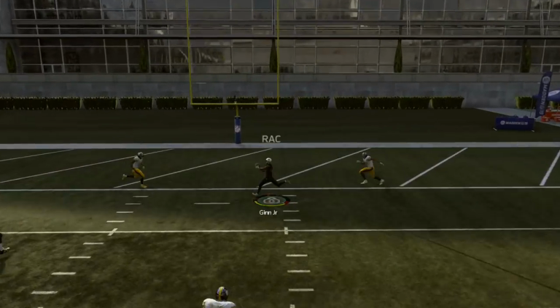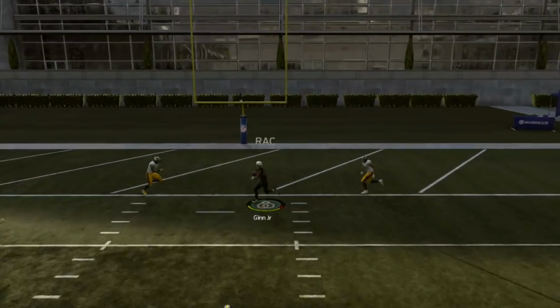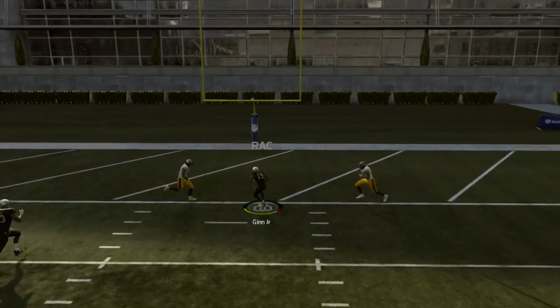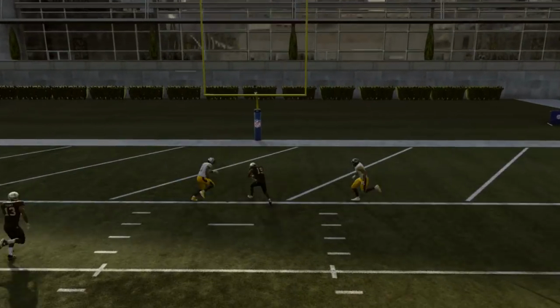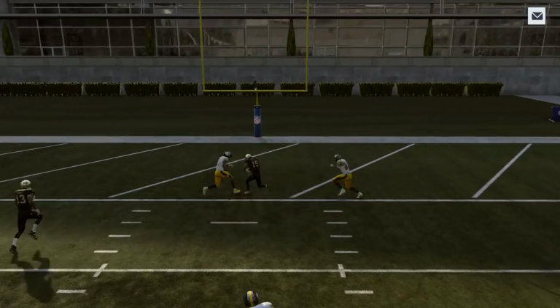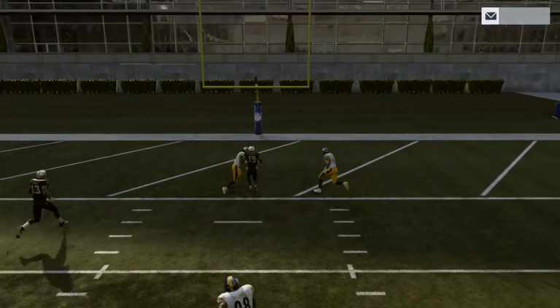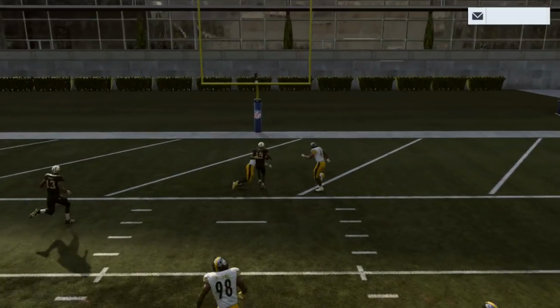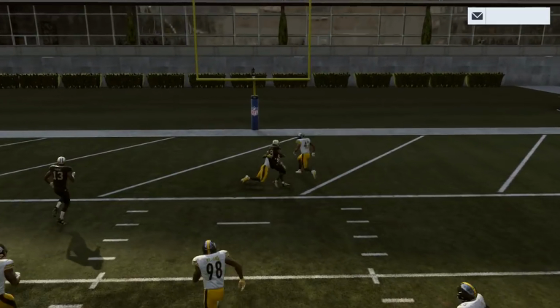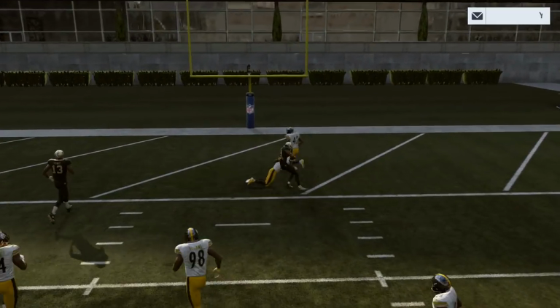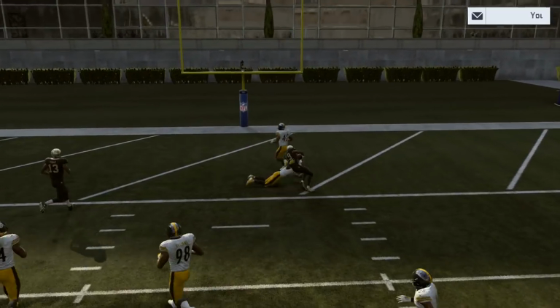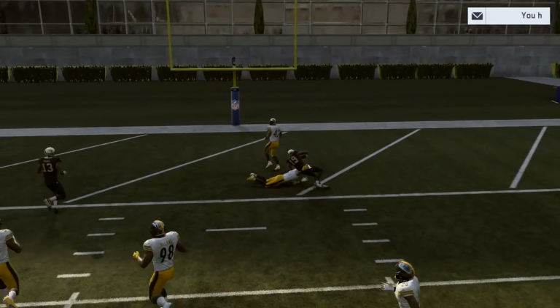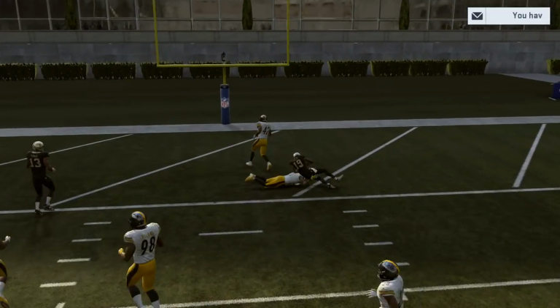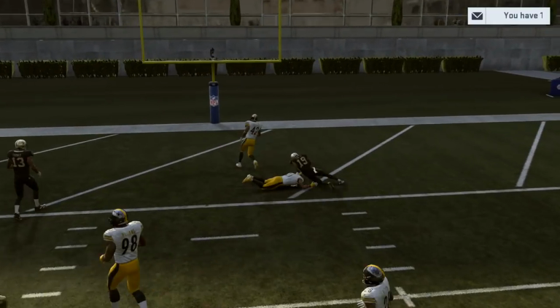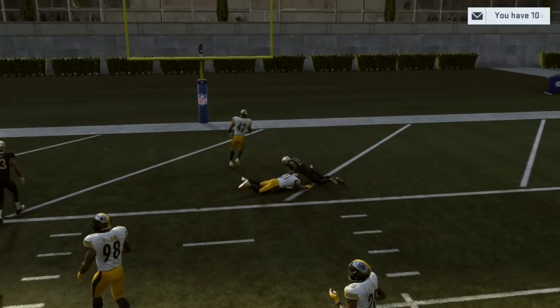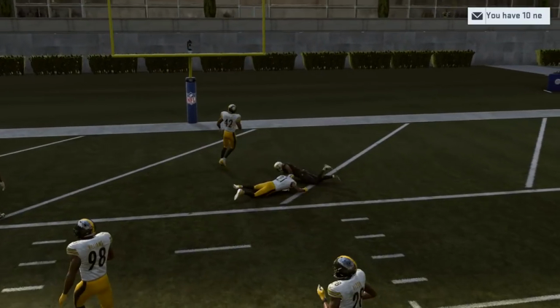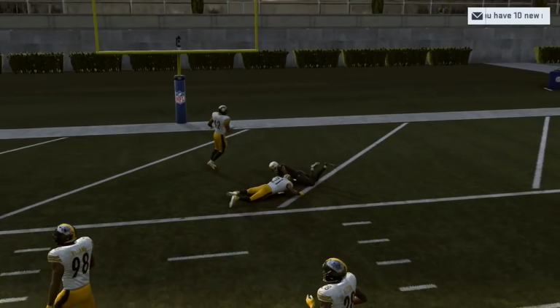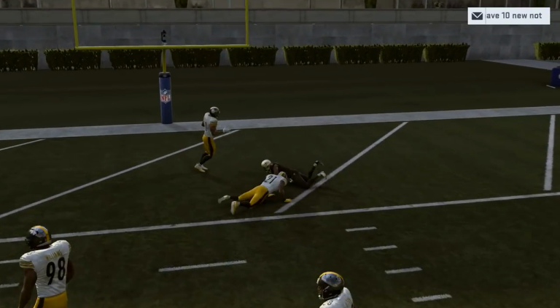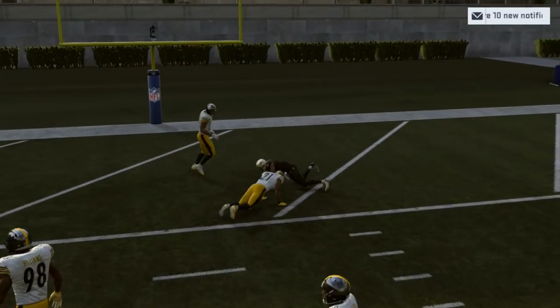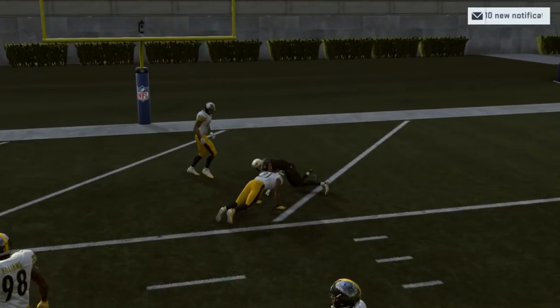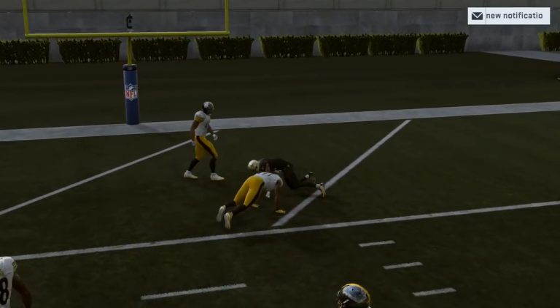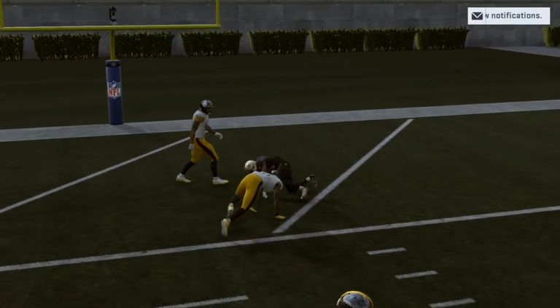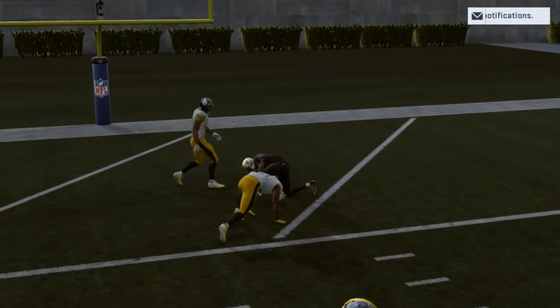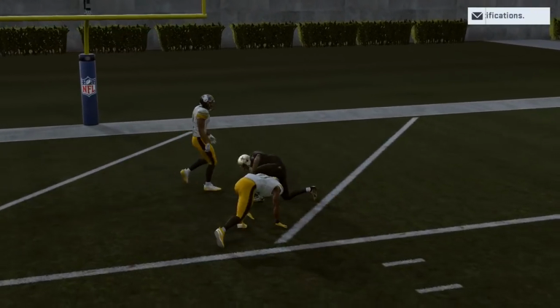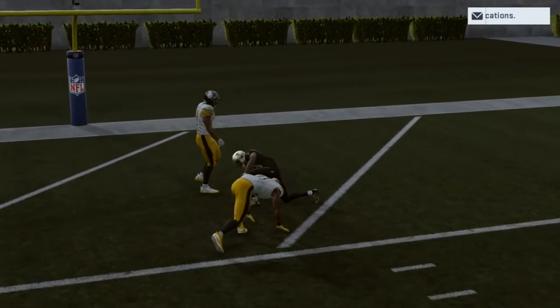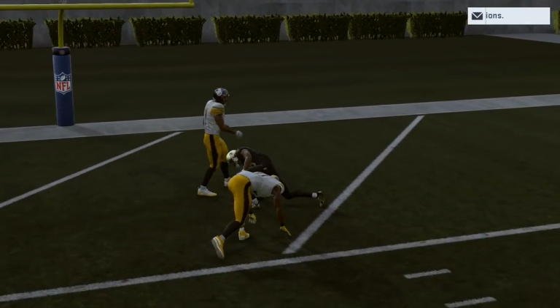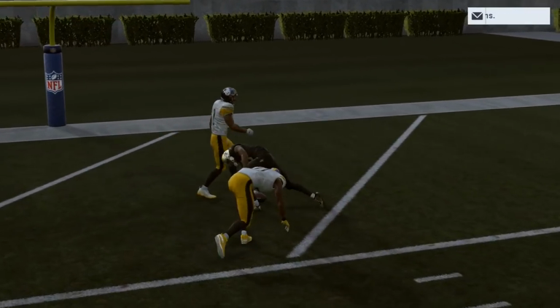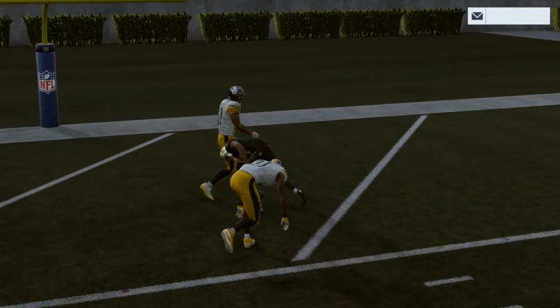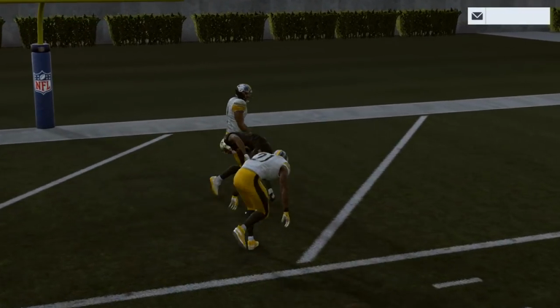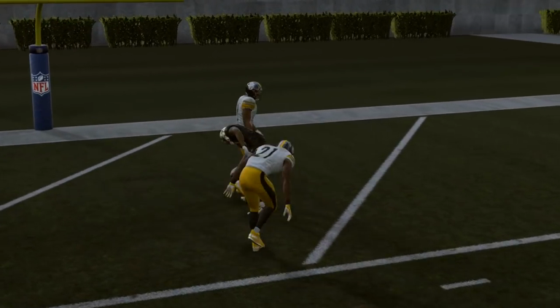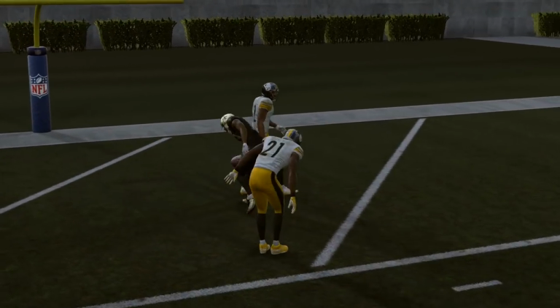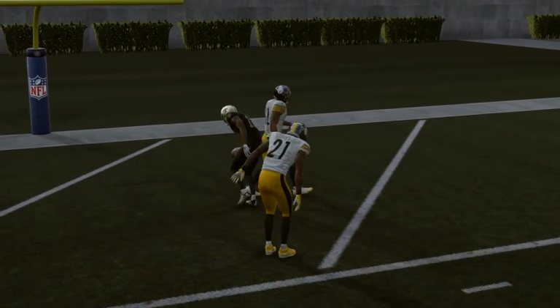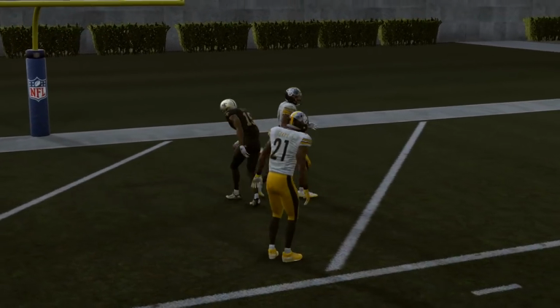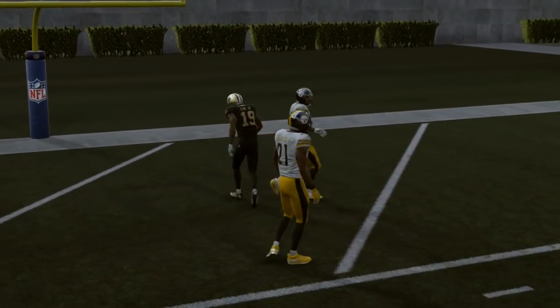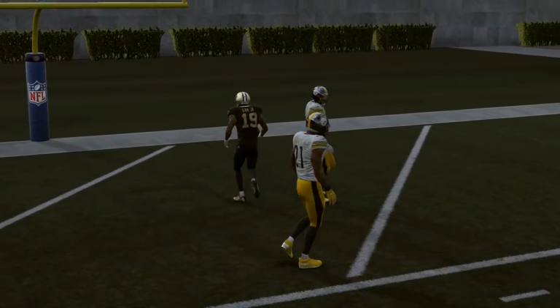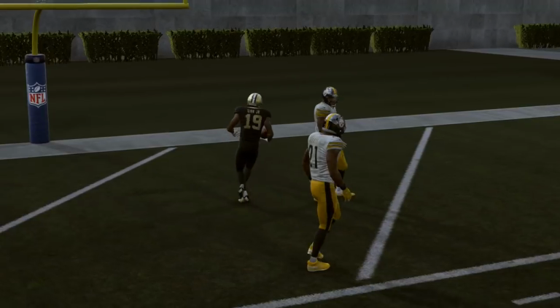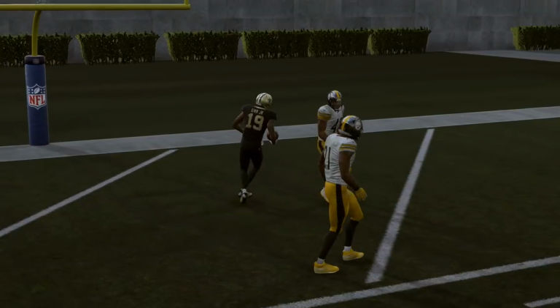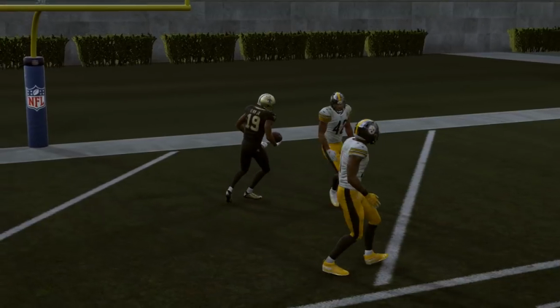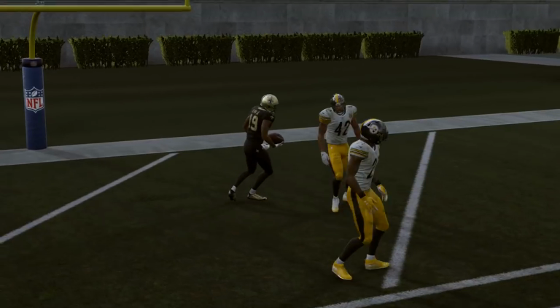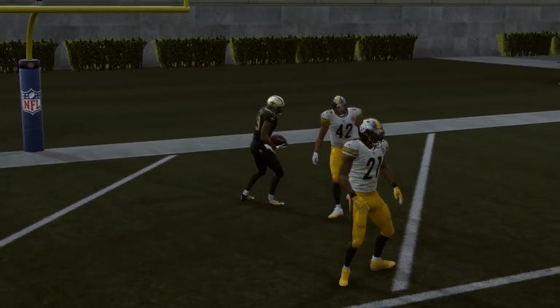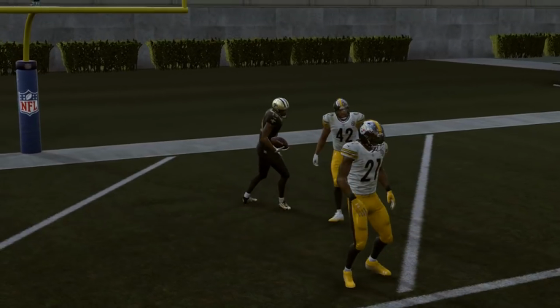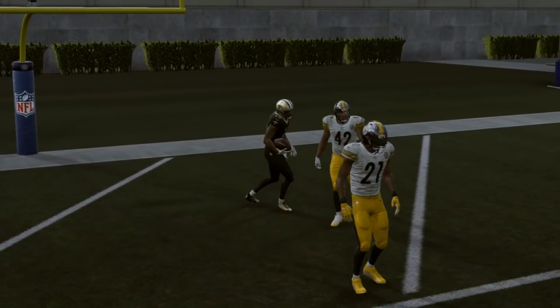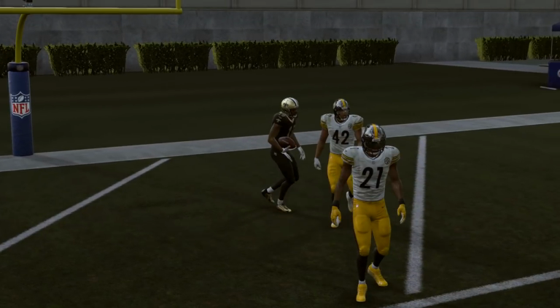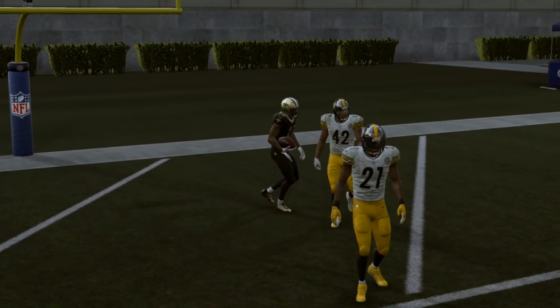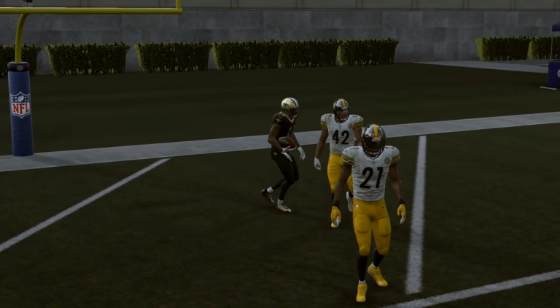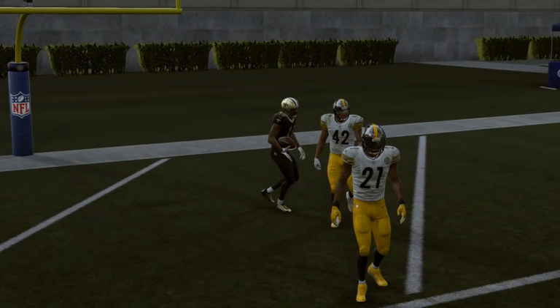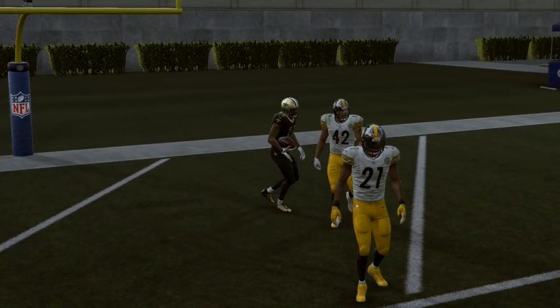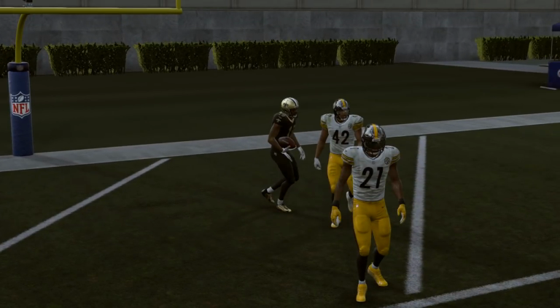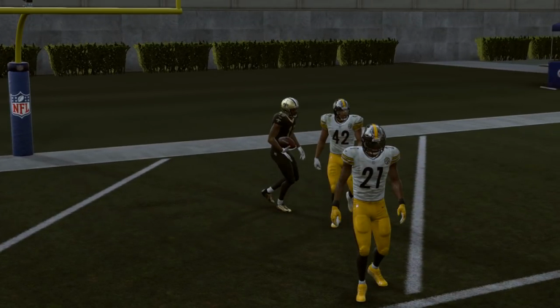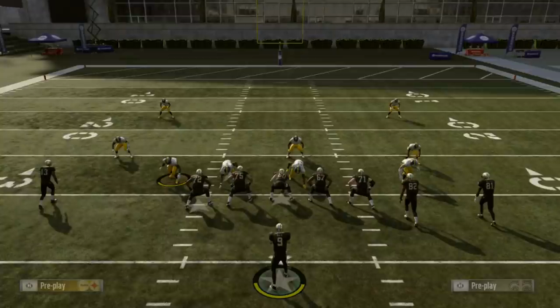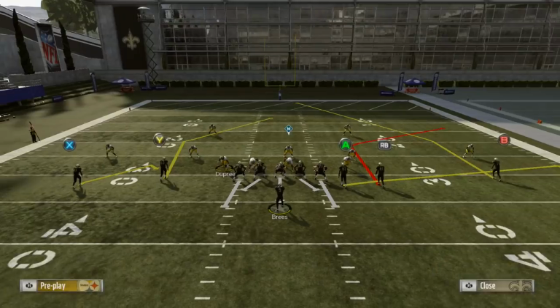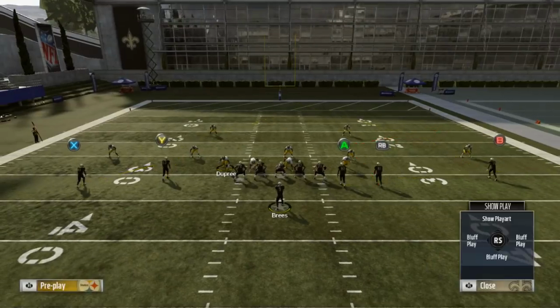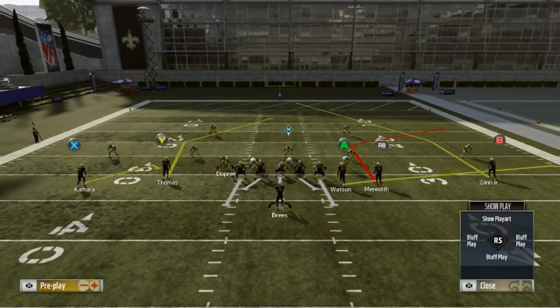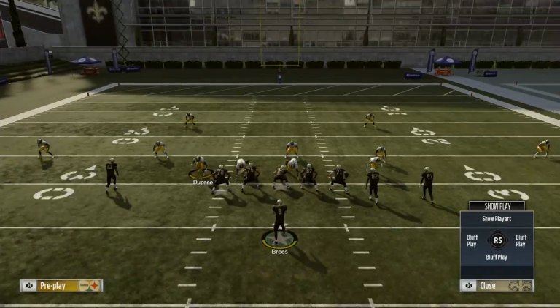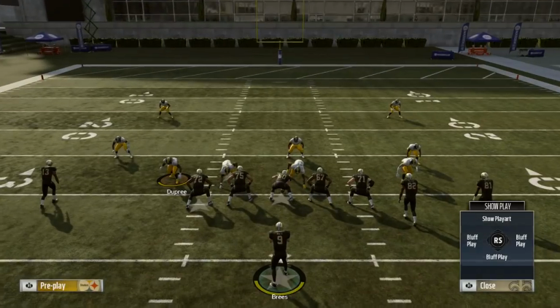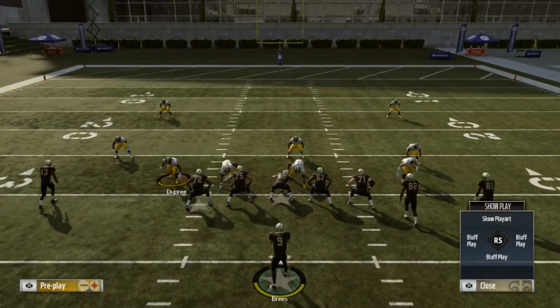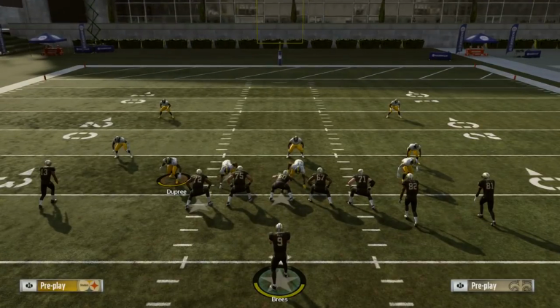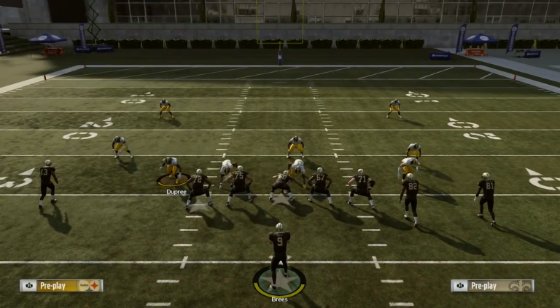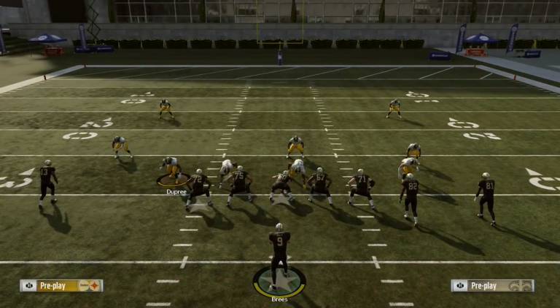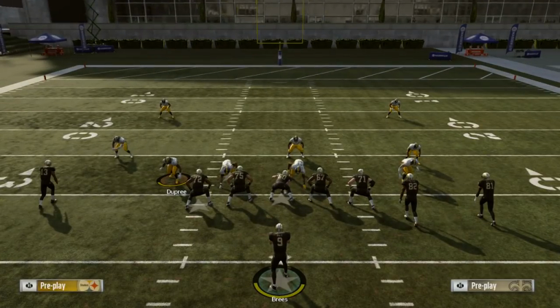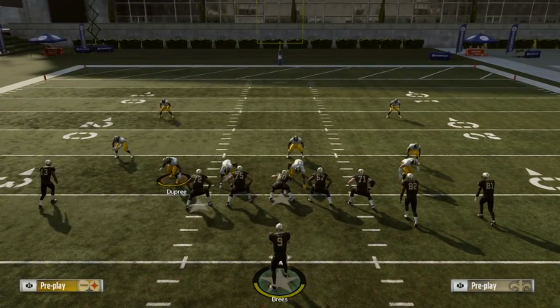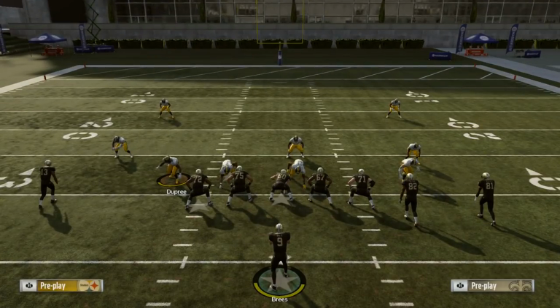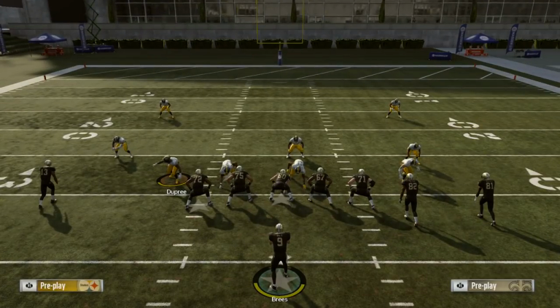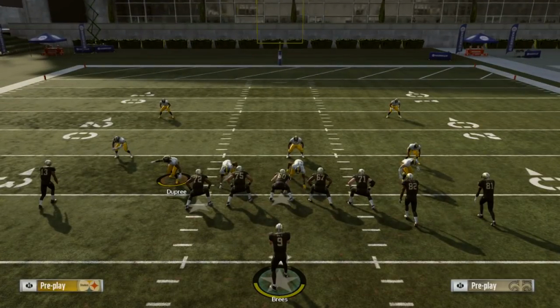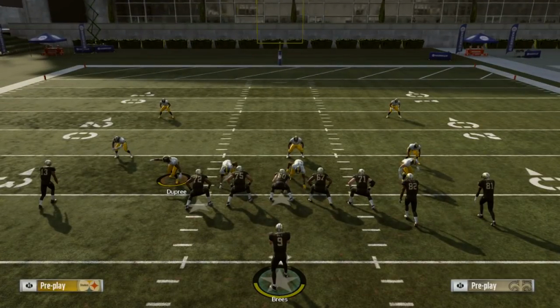So if they're playing underneath and you read that, you're going to have that B receiver wide open for the post.